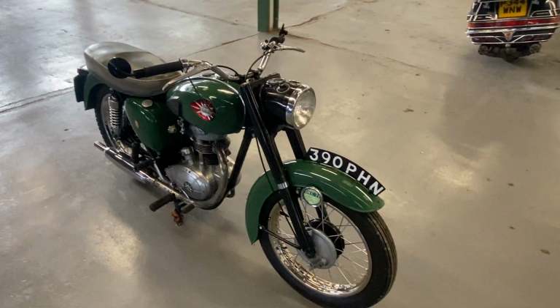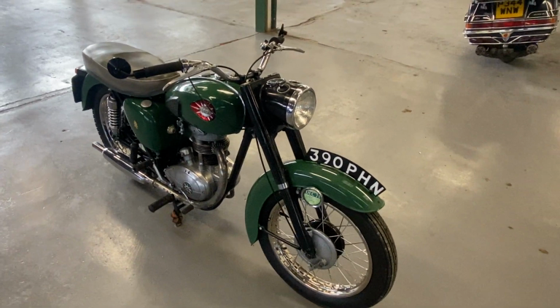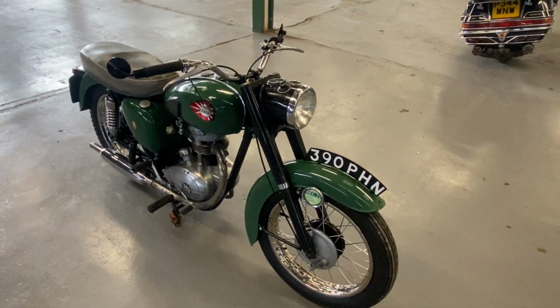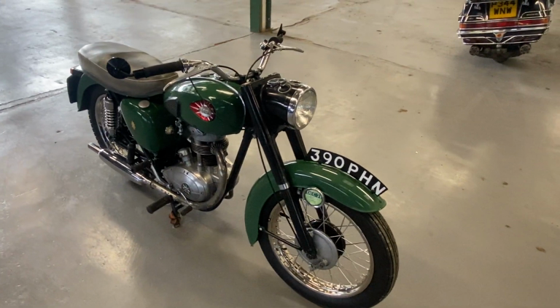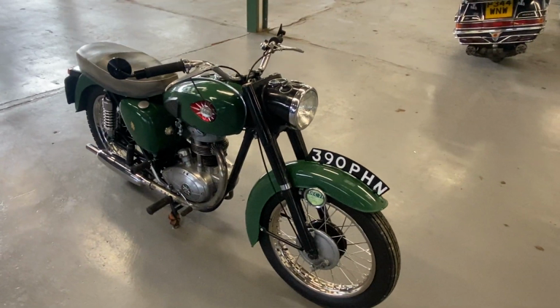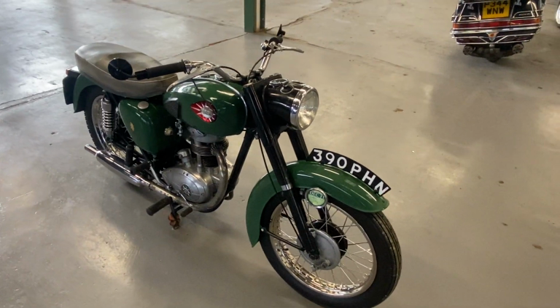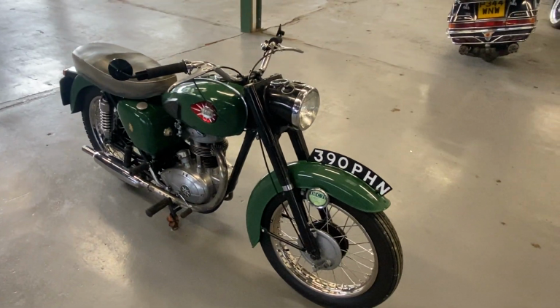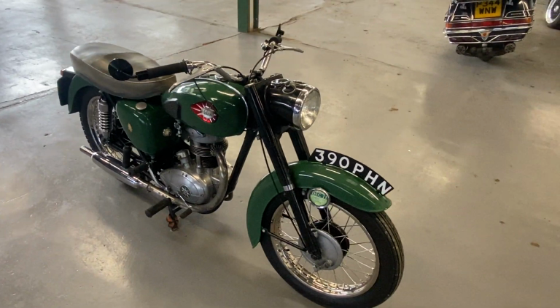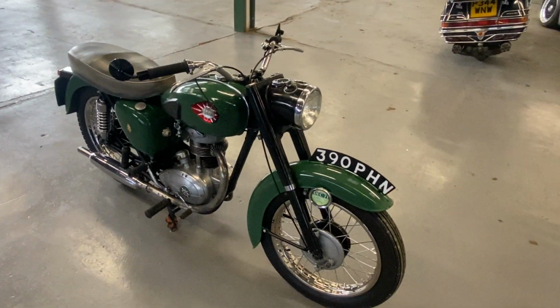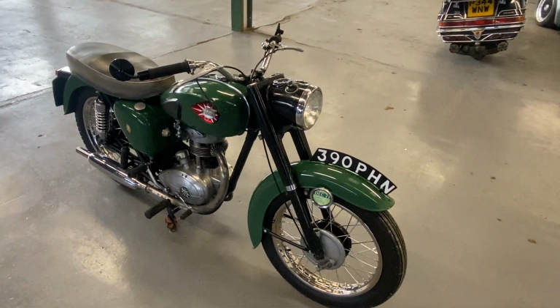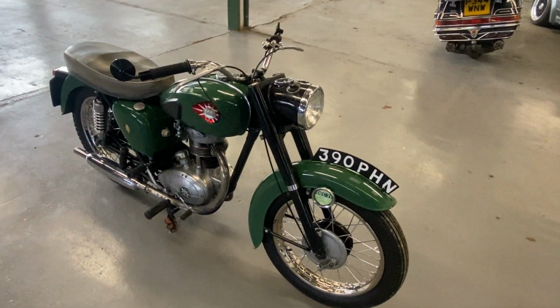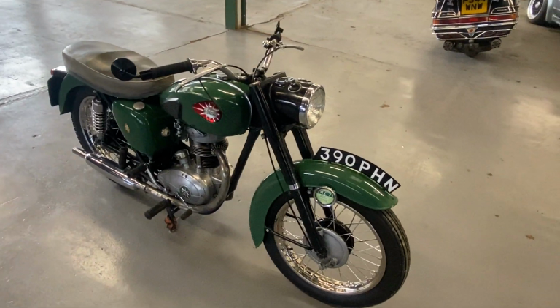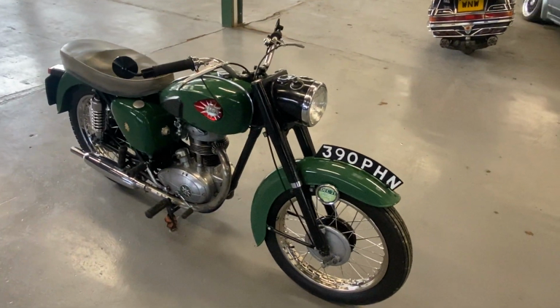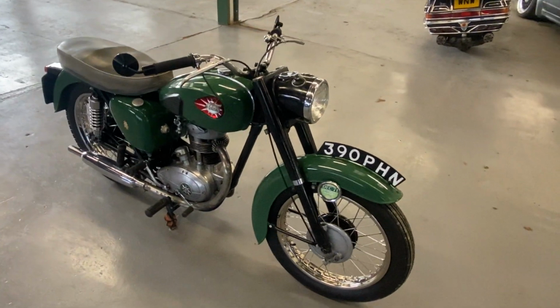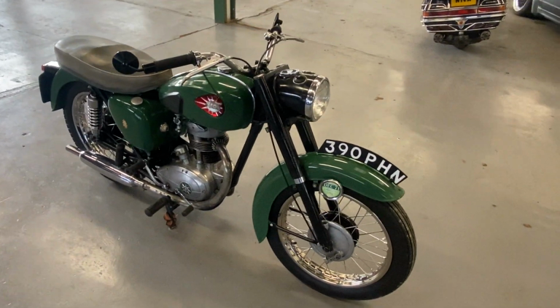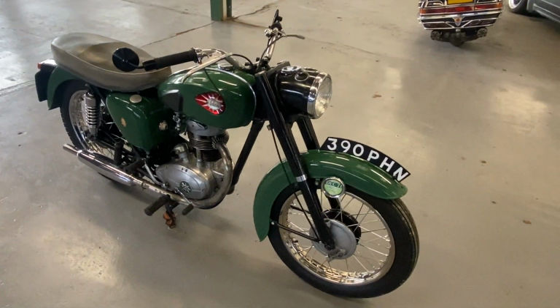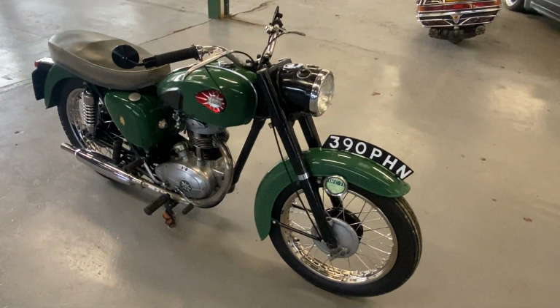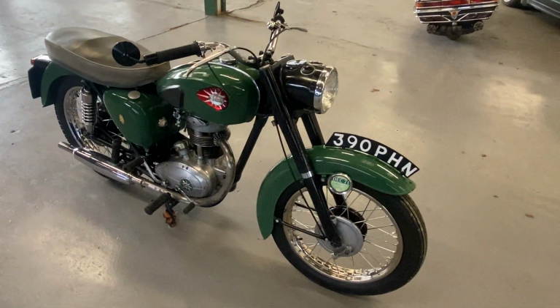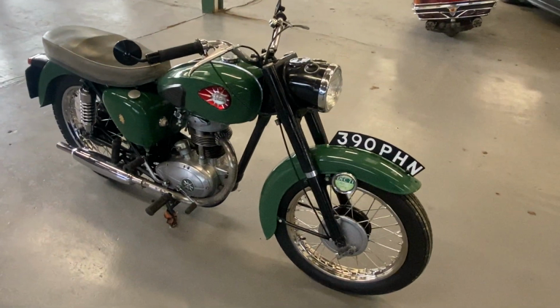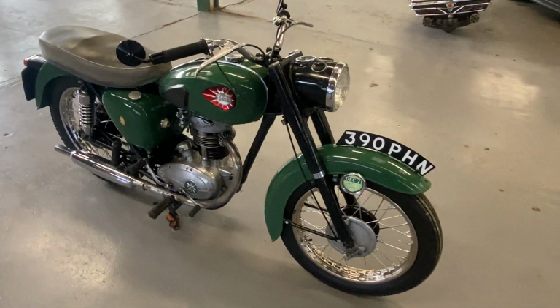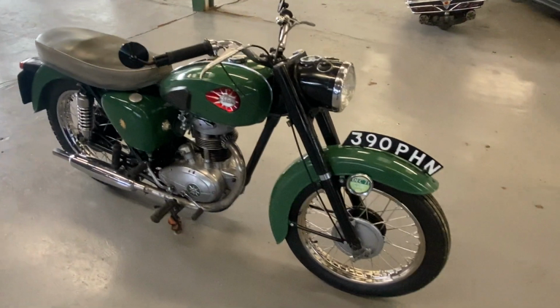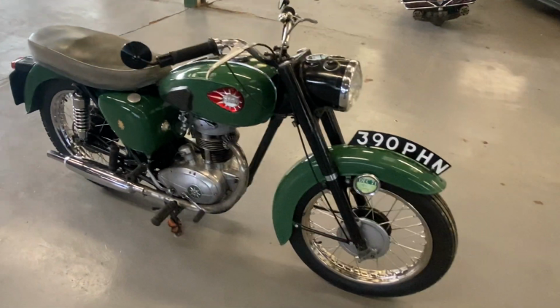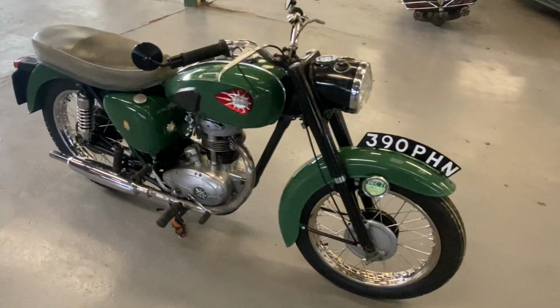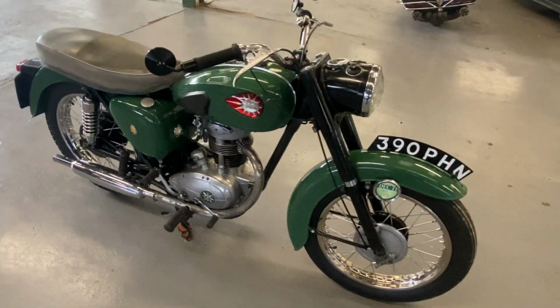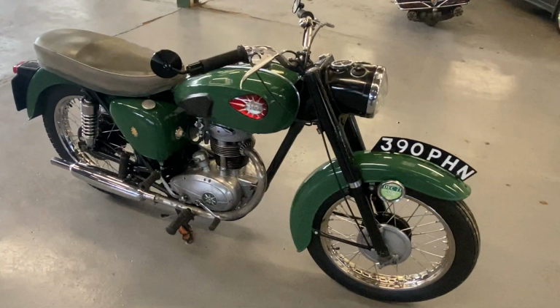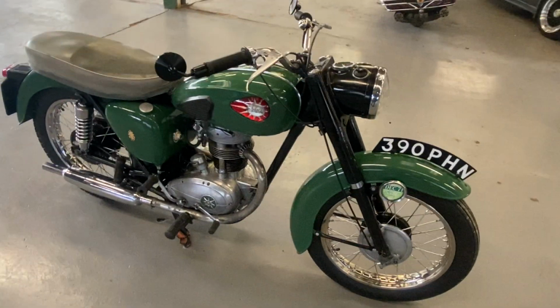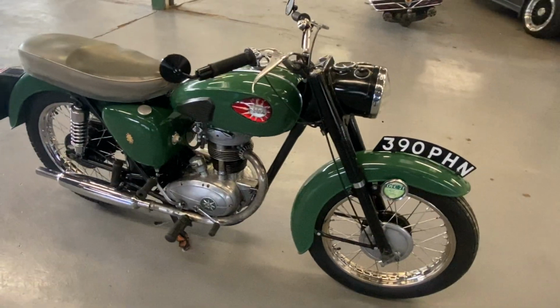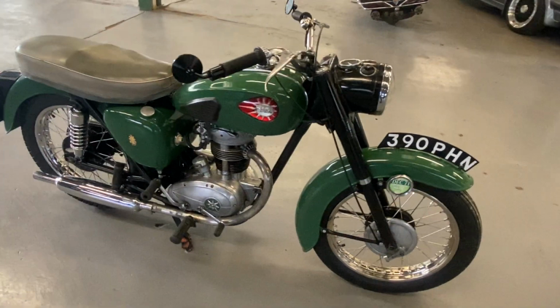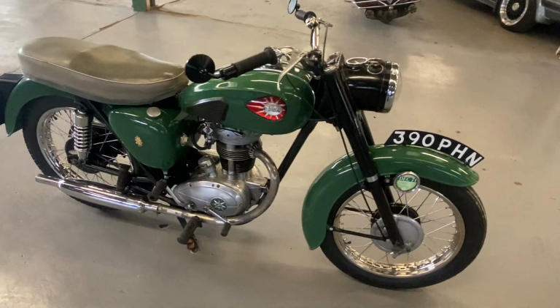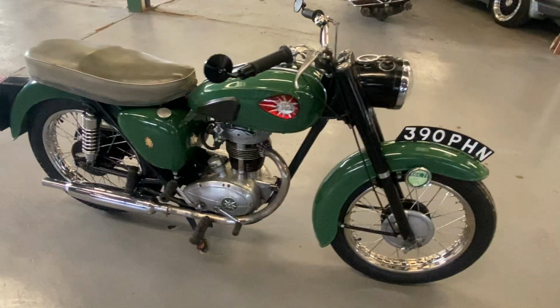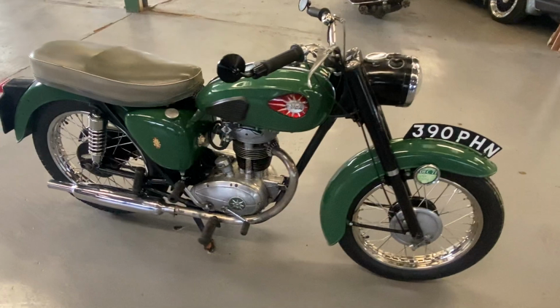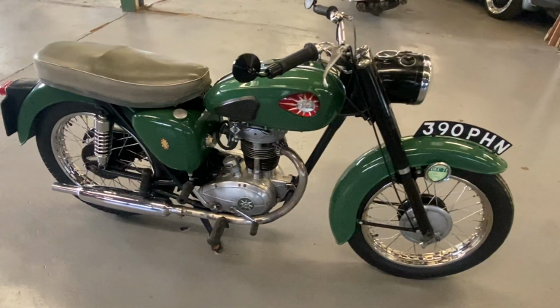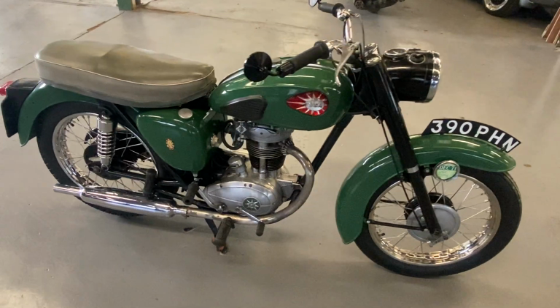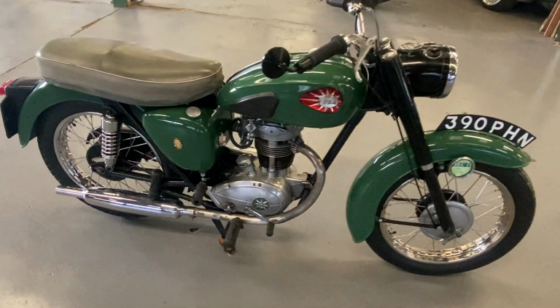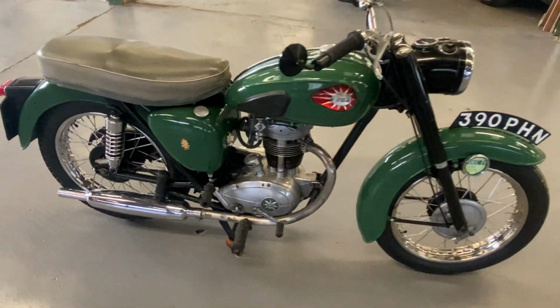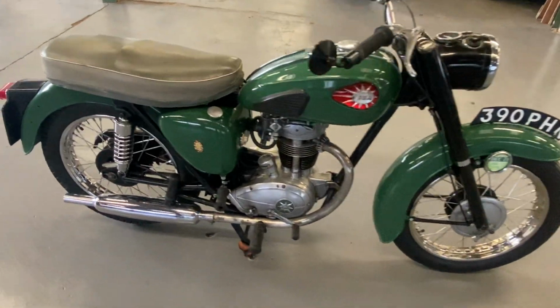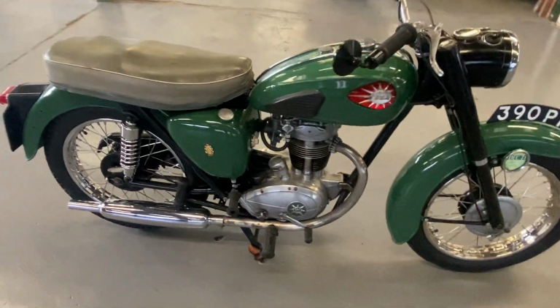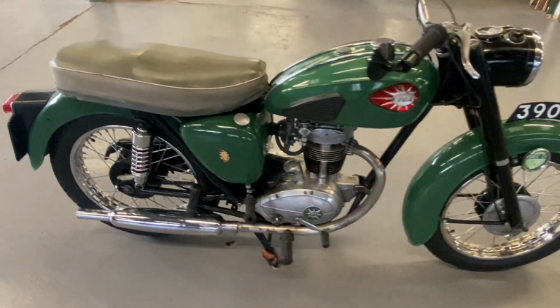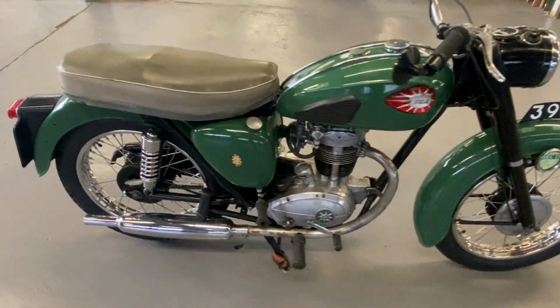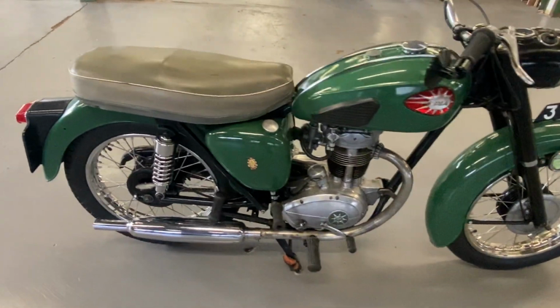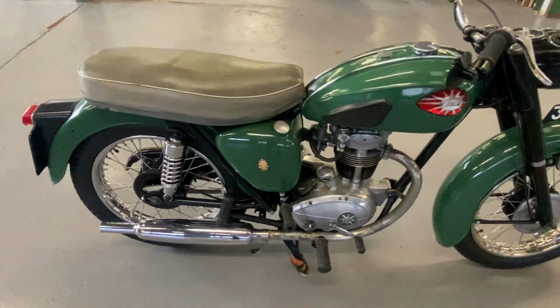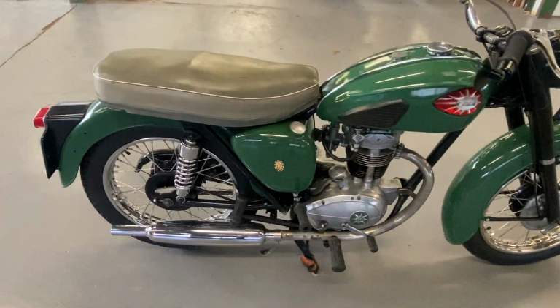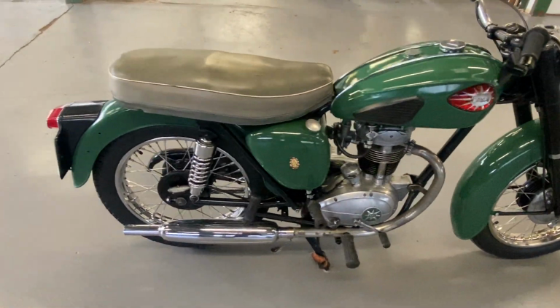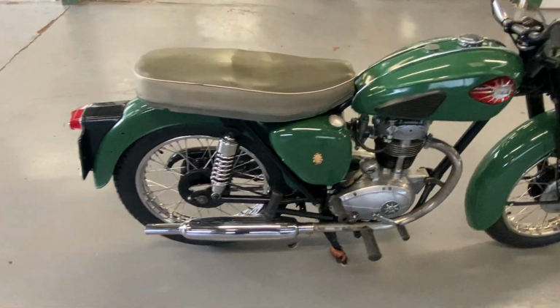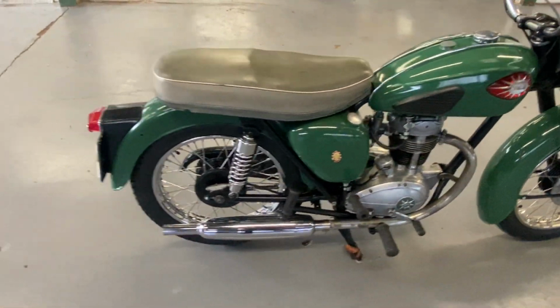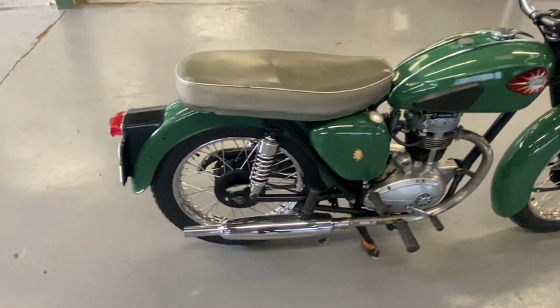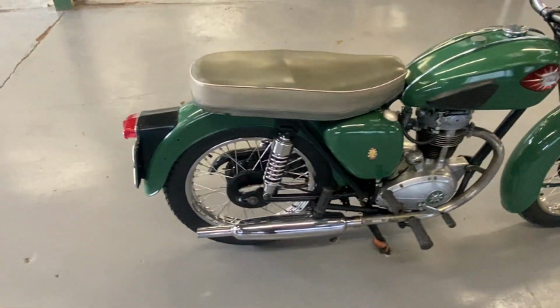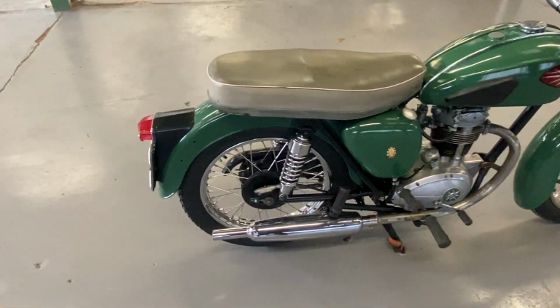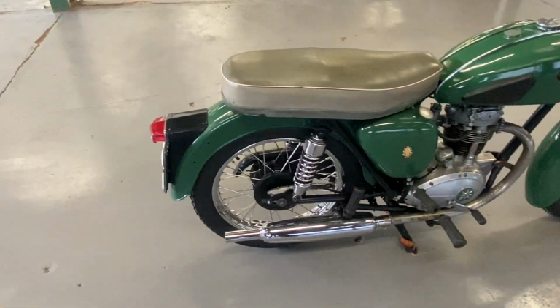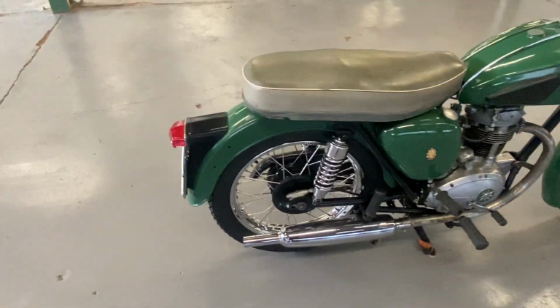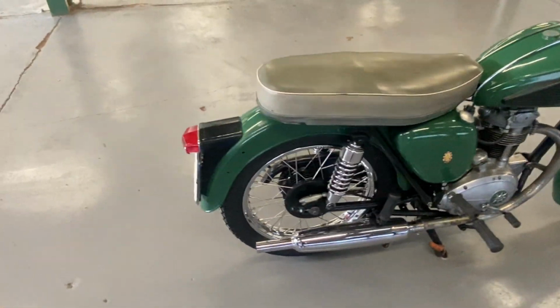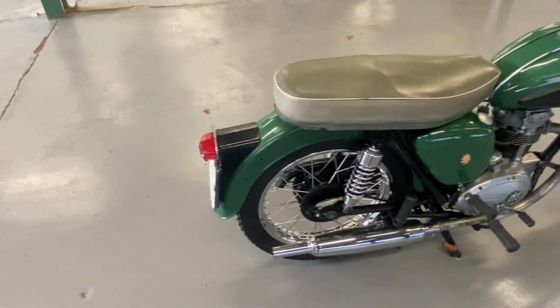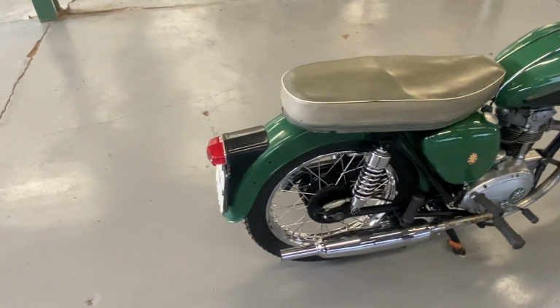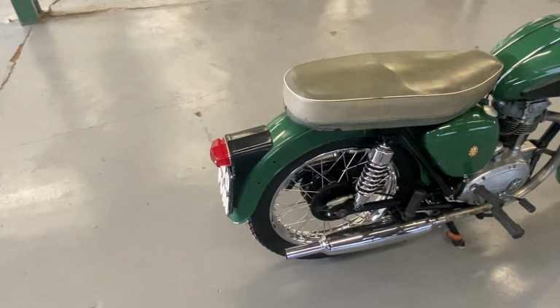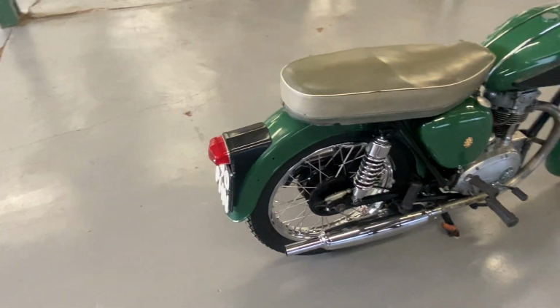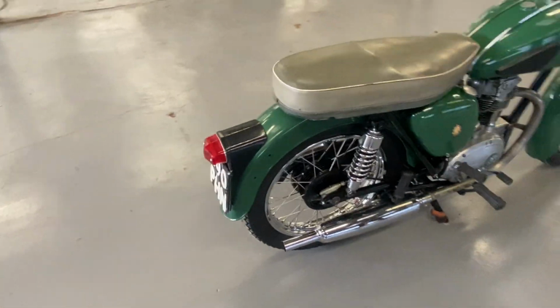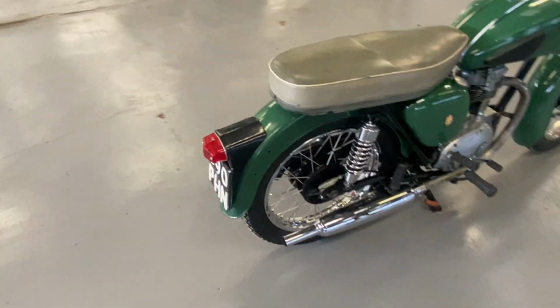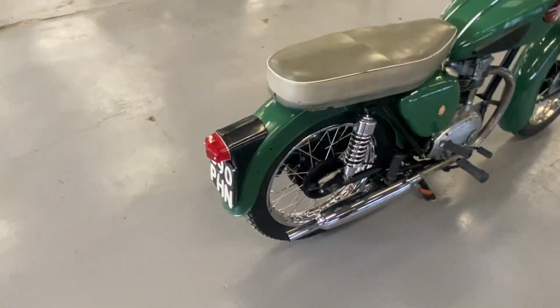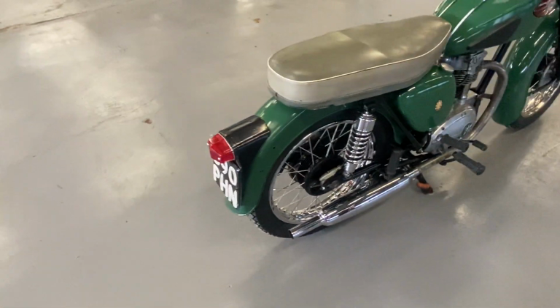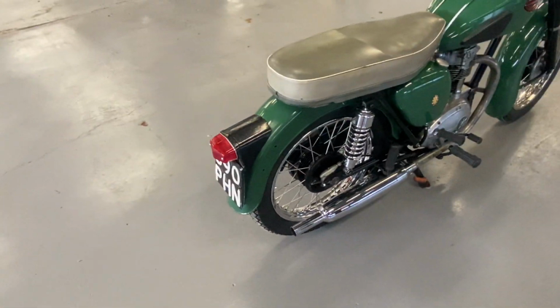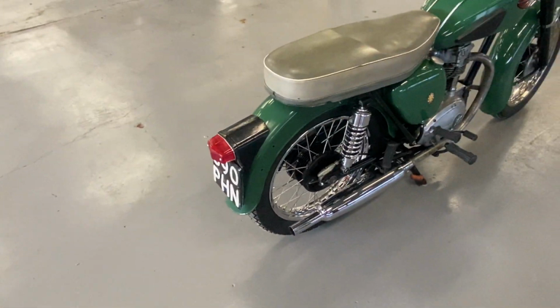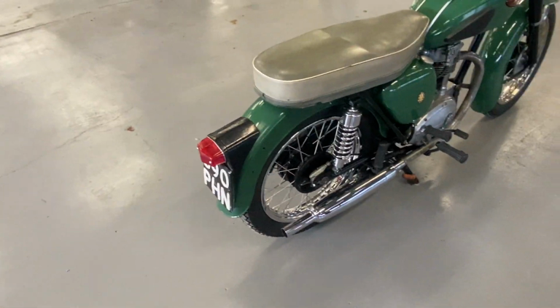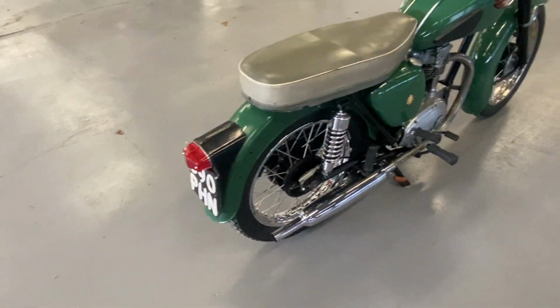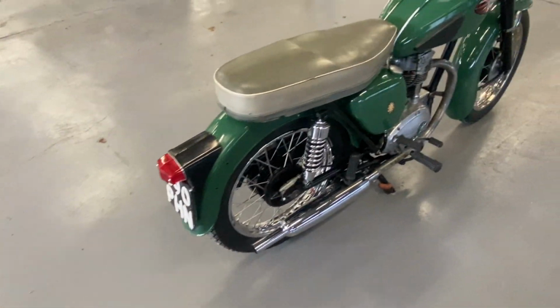1960 BSA C15. This motorbike's undergone a little bit of a home restoration, I've been told.